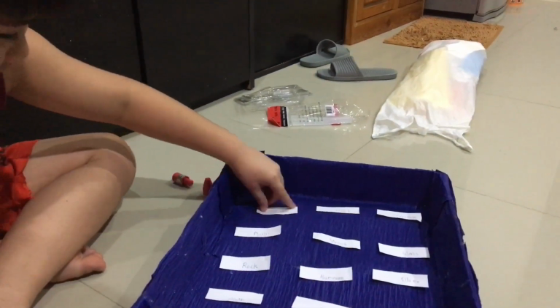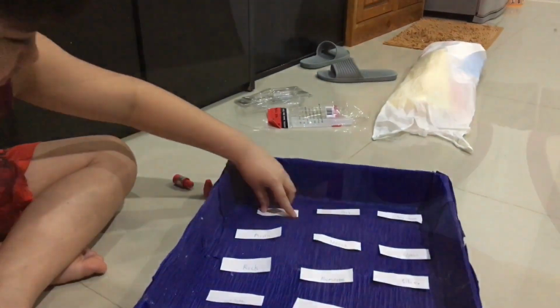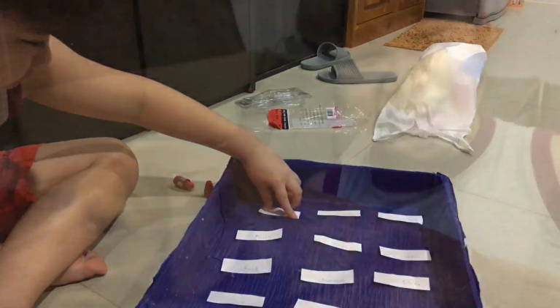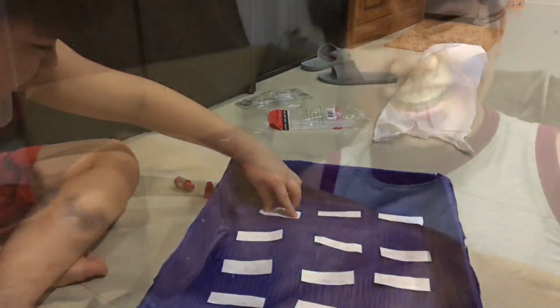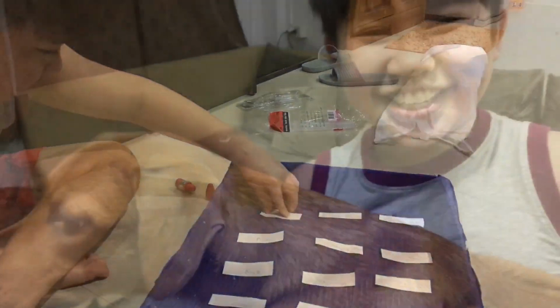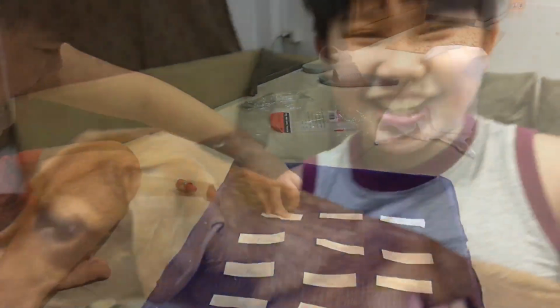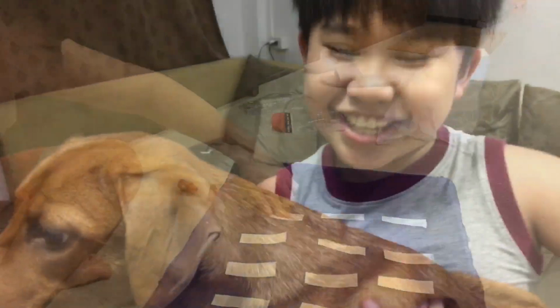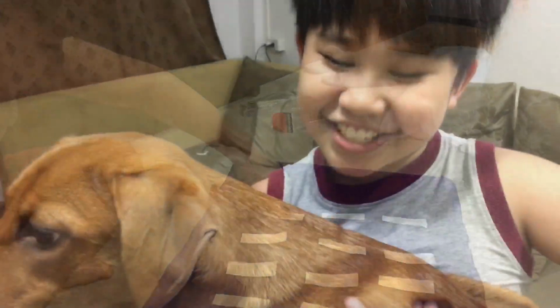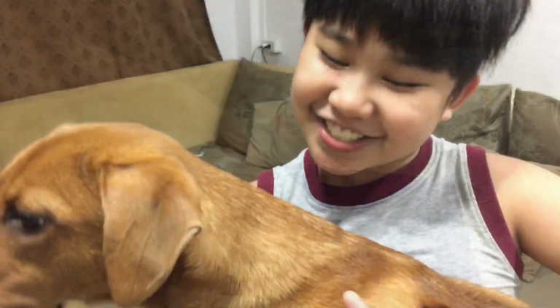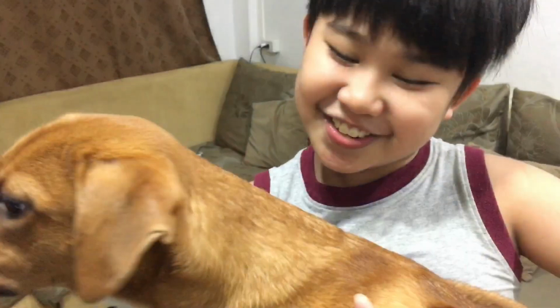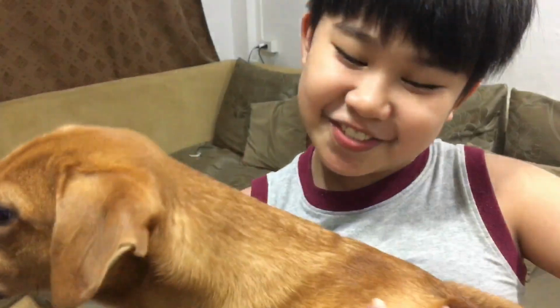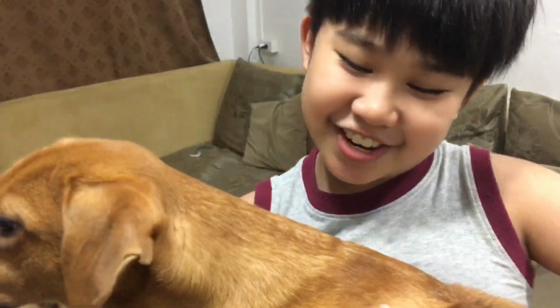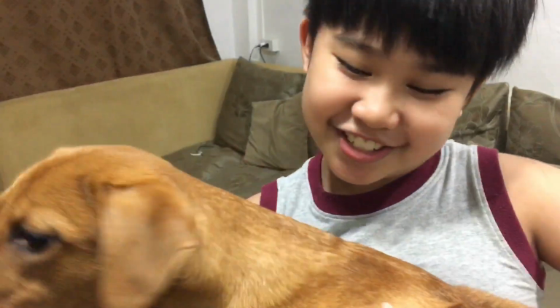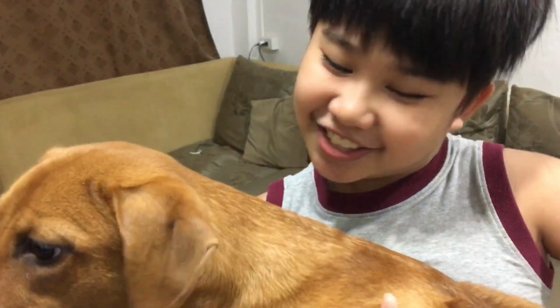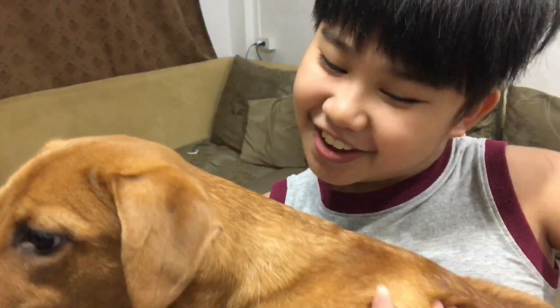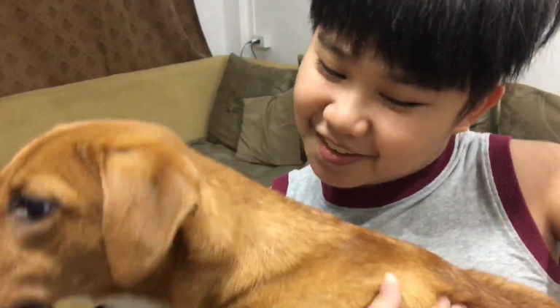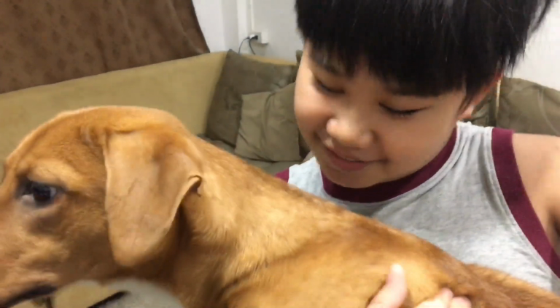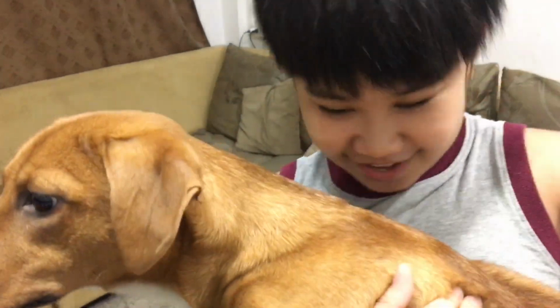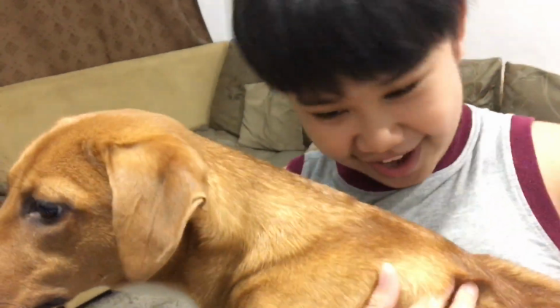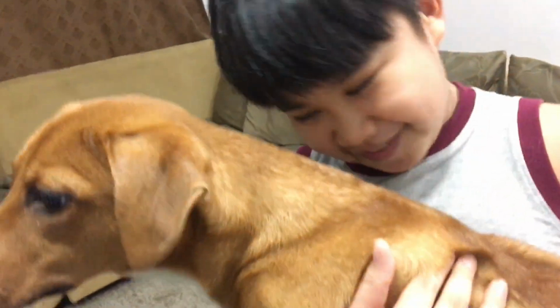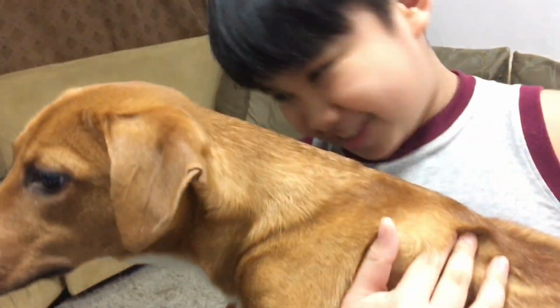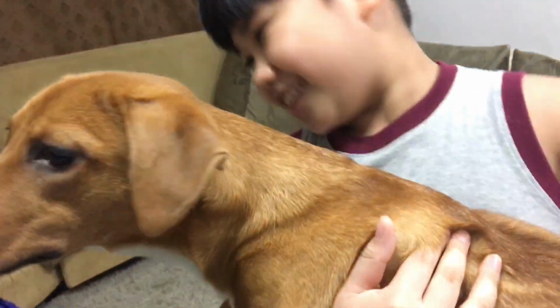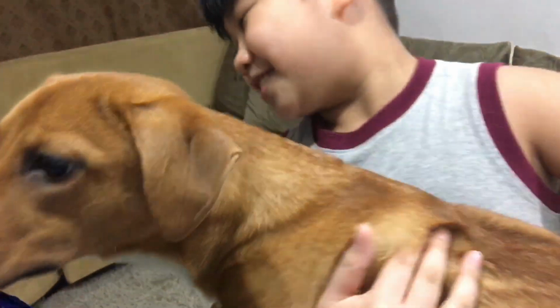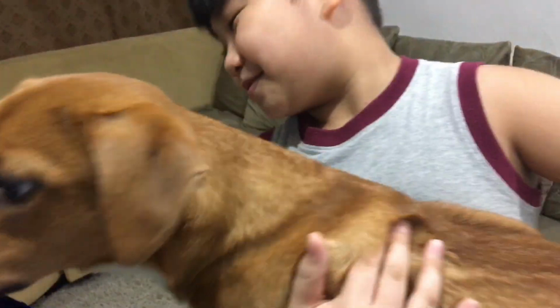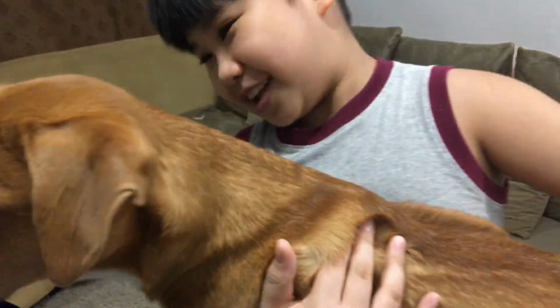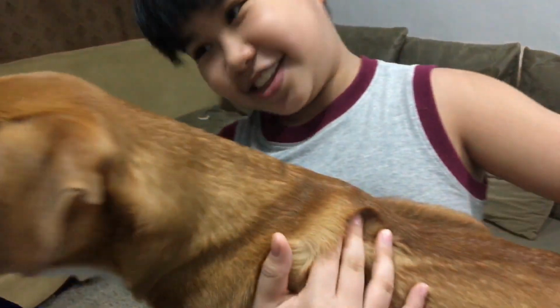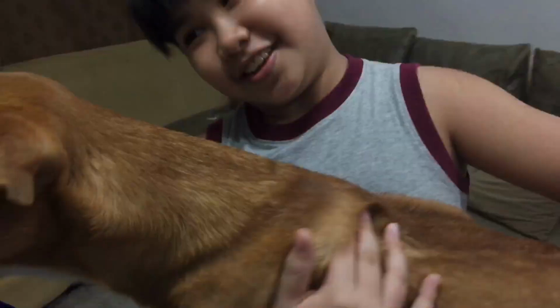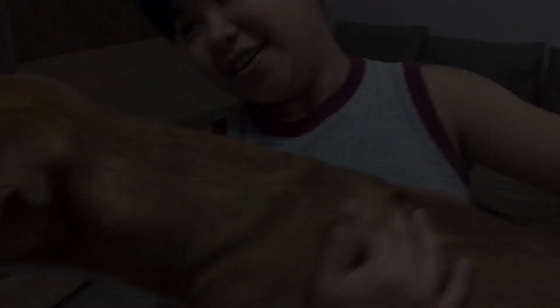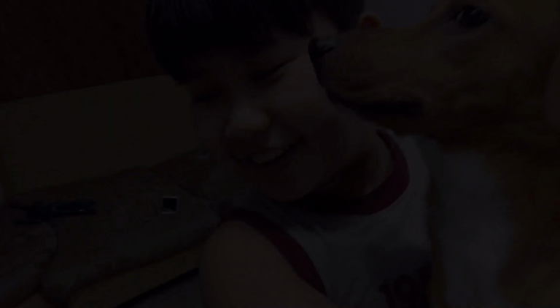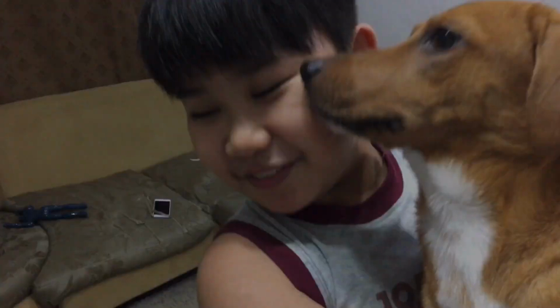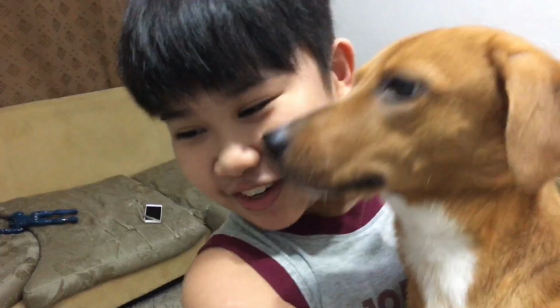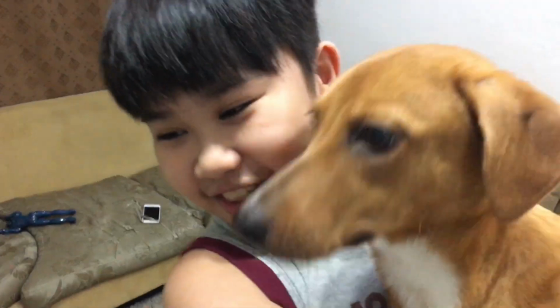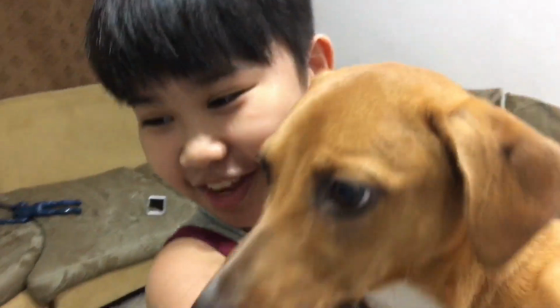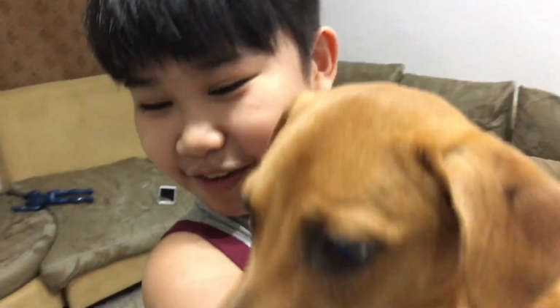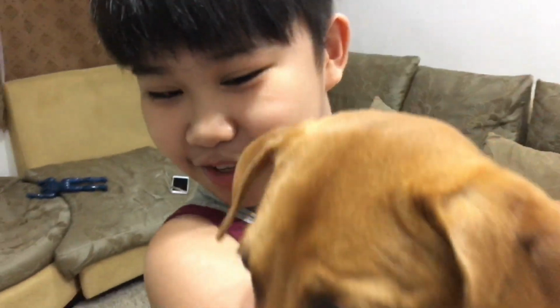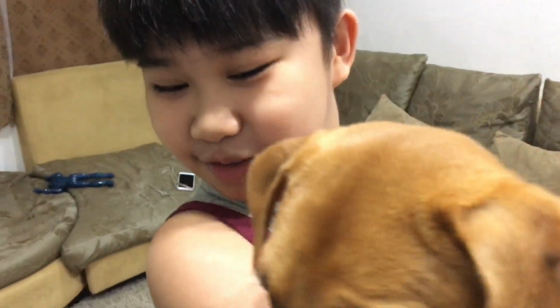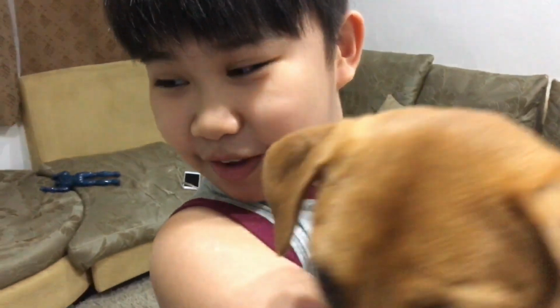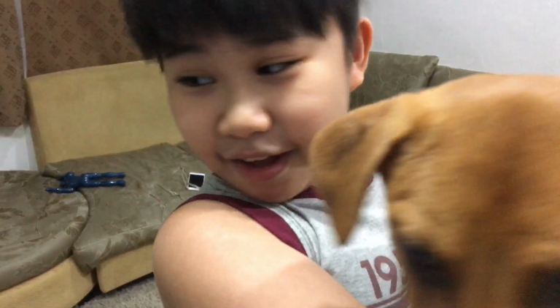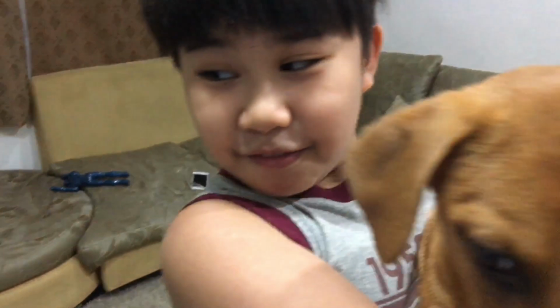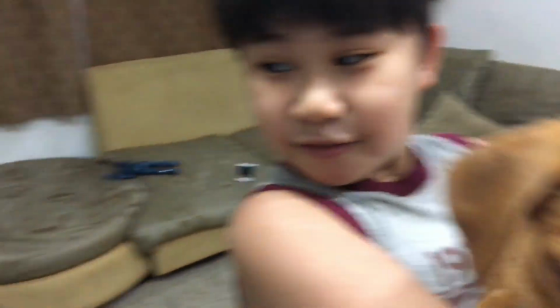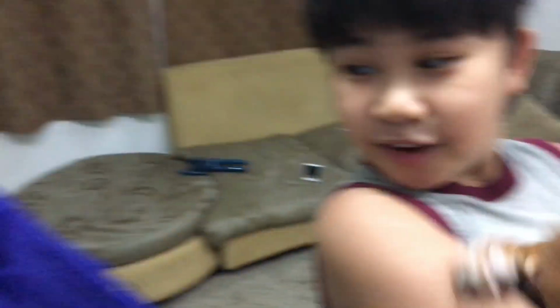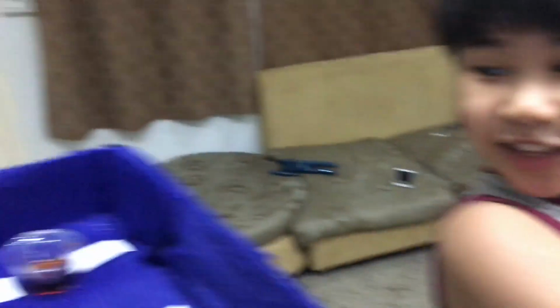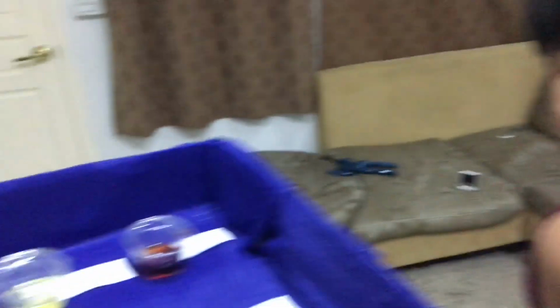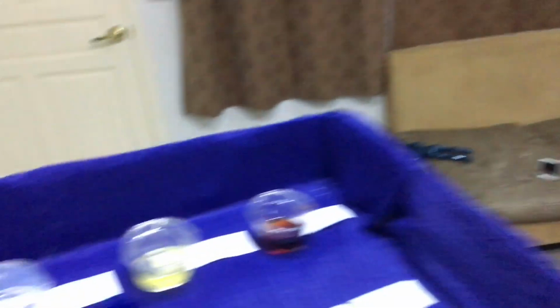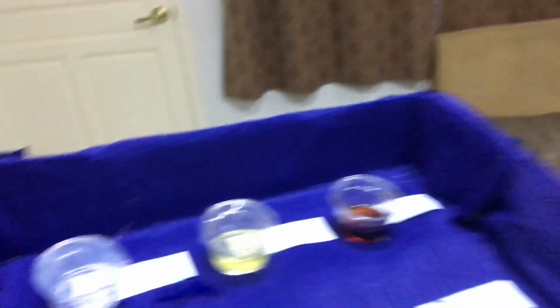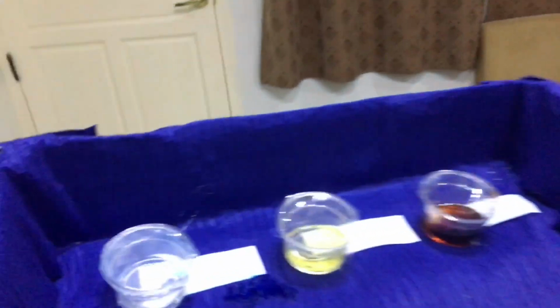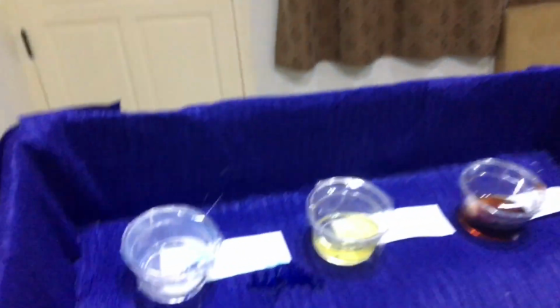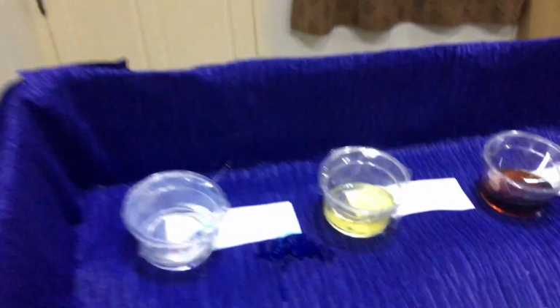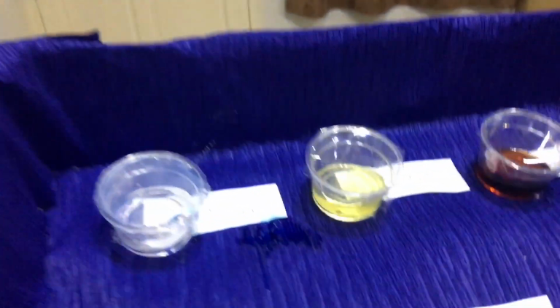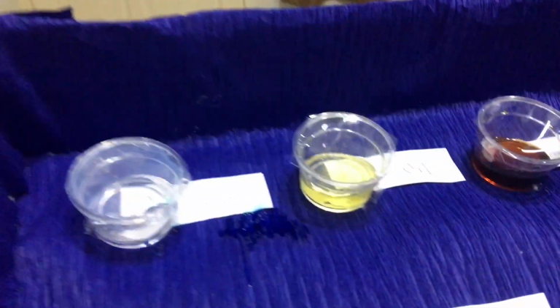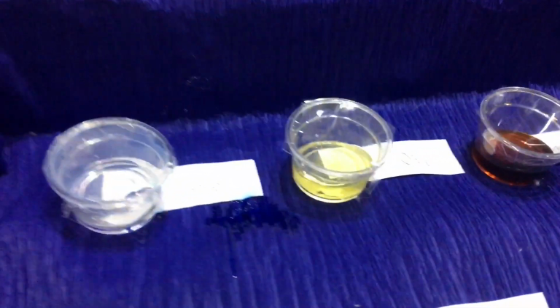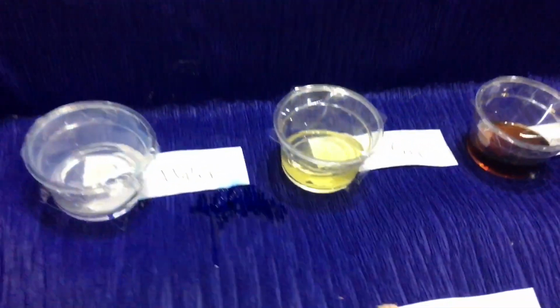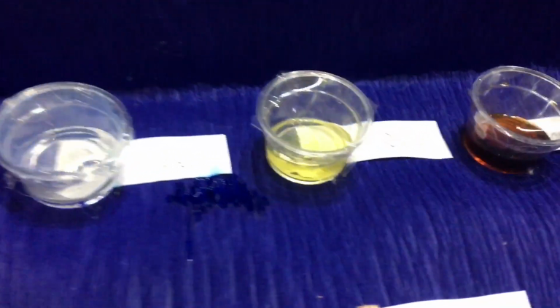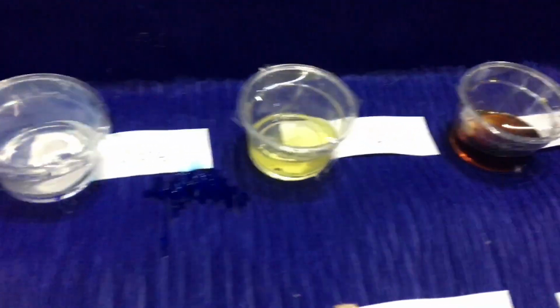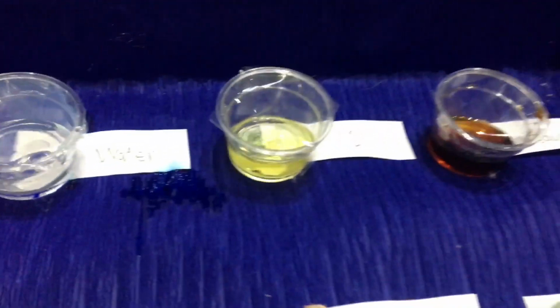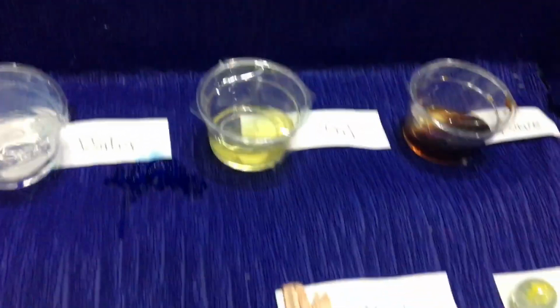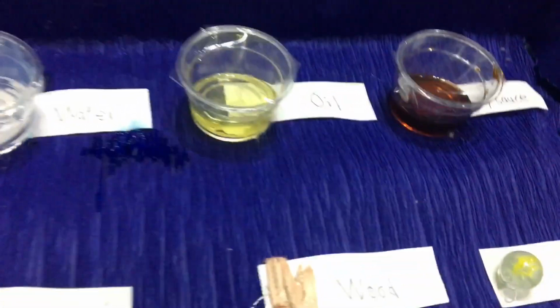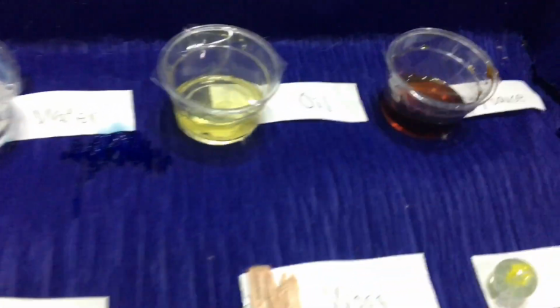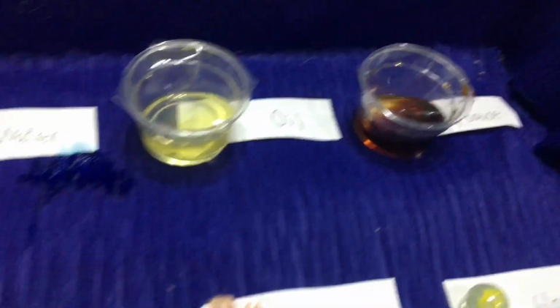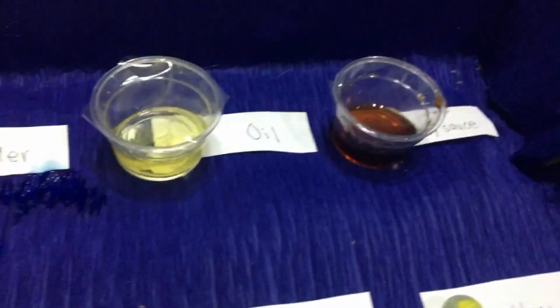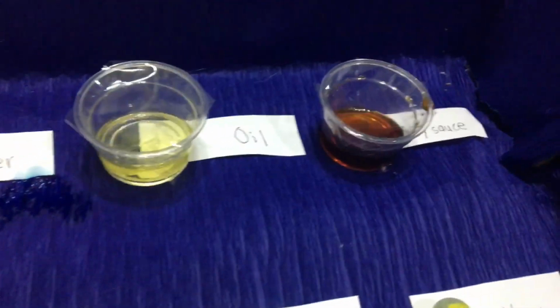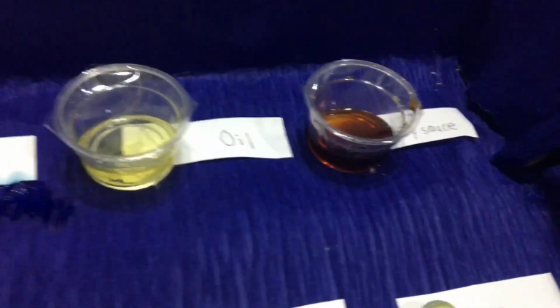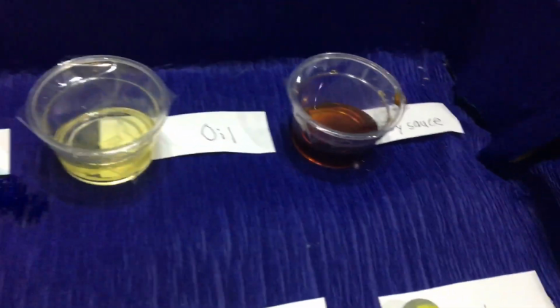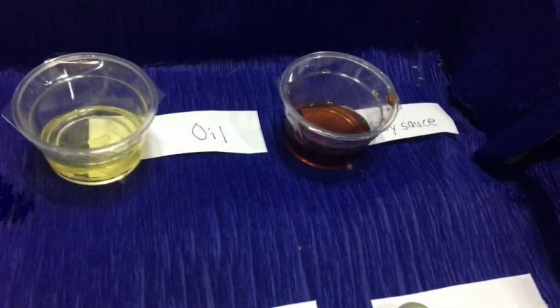So this is the project for everything that matters. For the liquids, we have water, oil, and soy sauce.